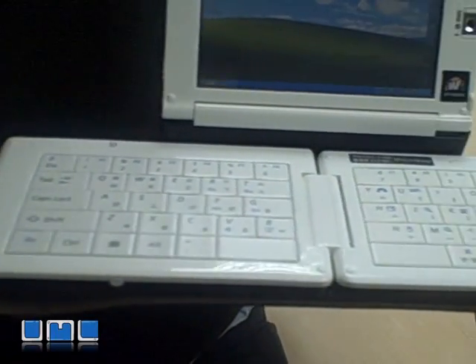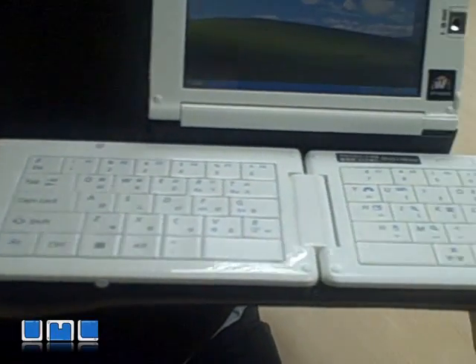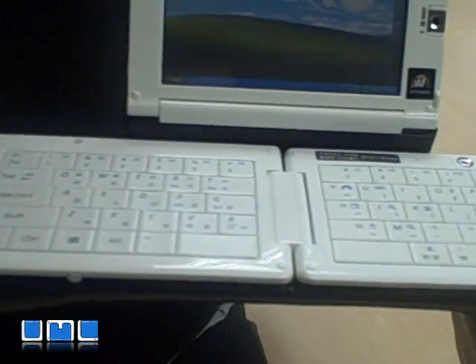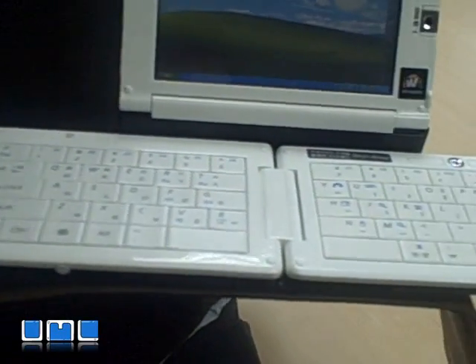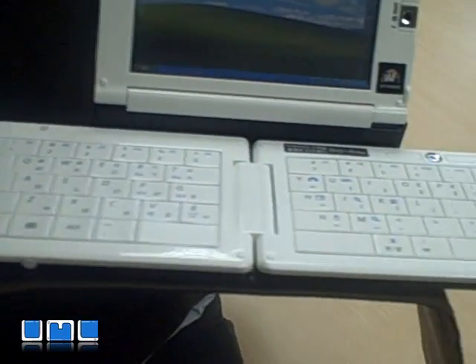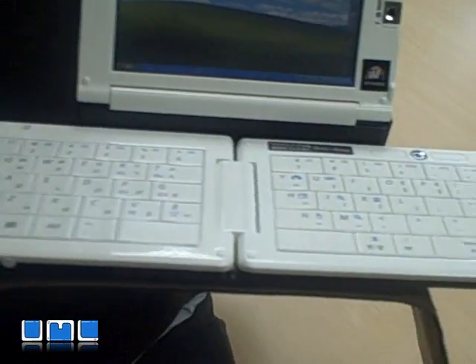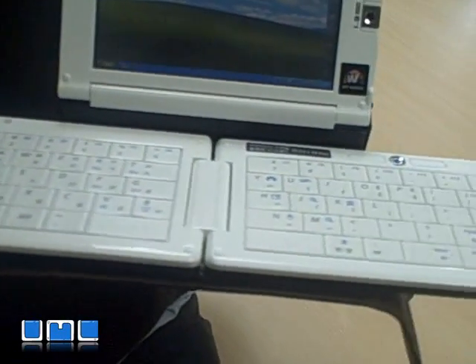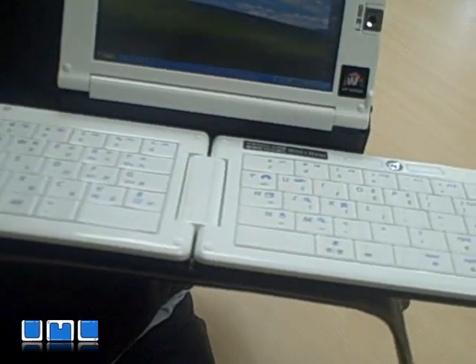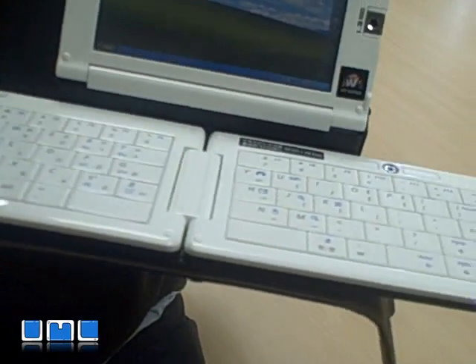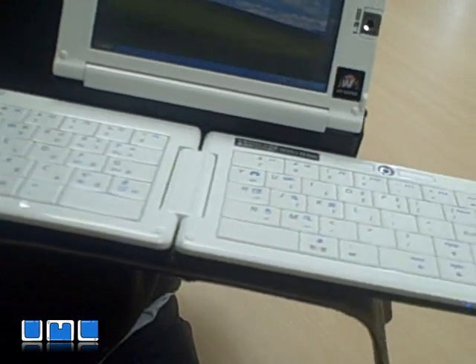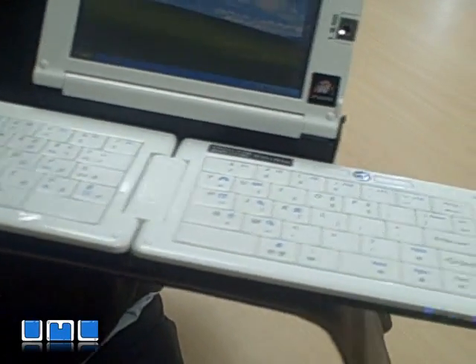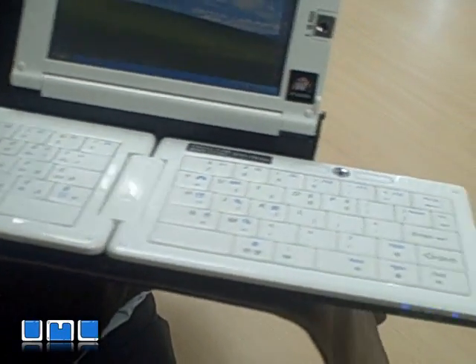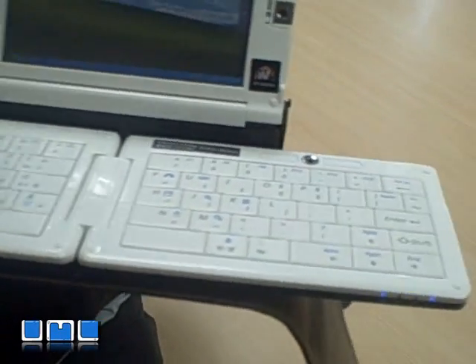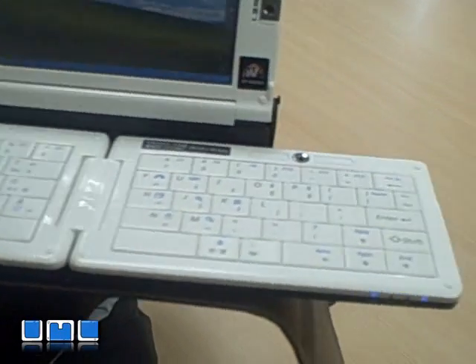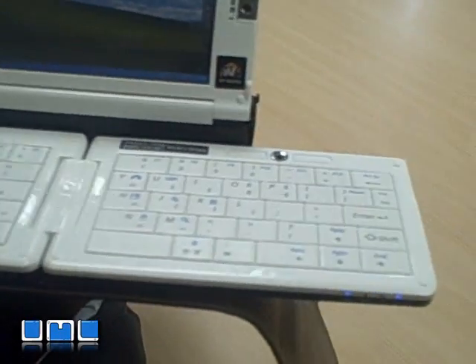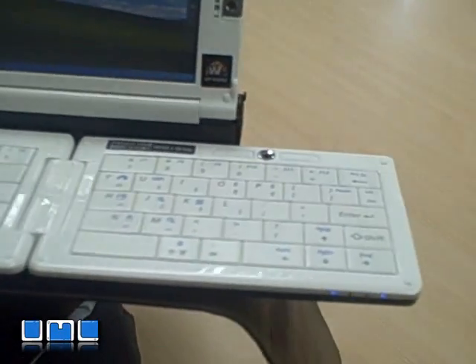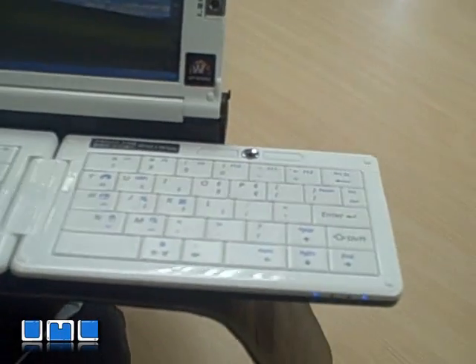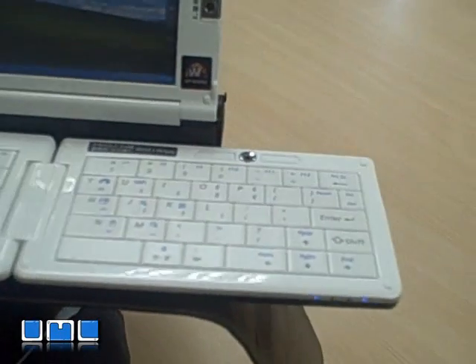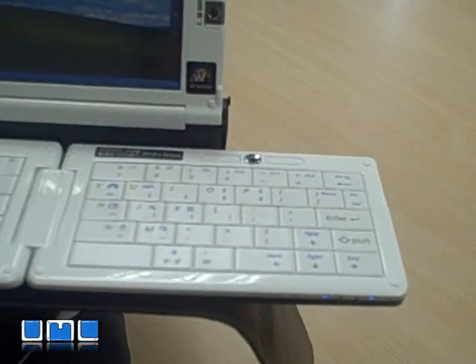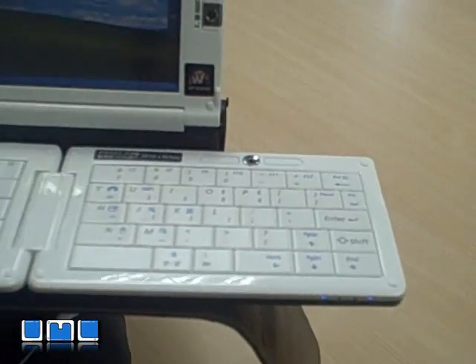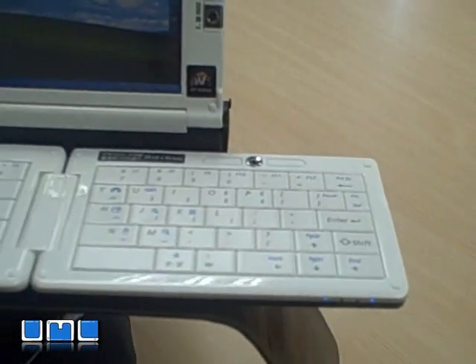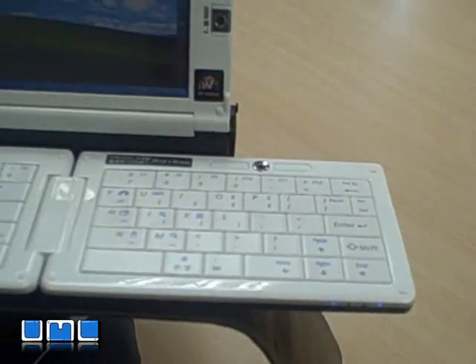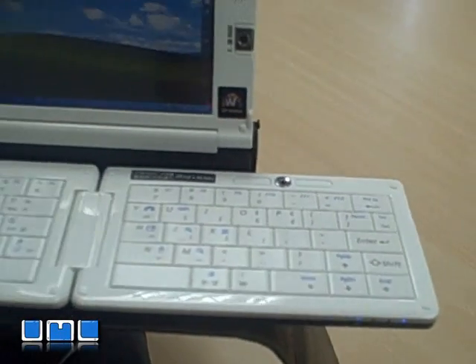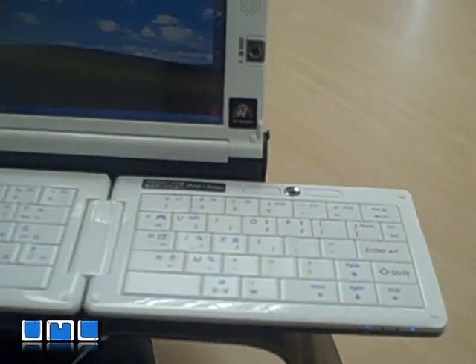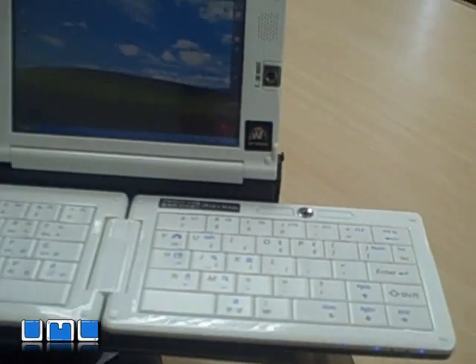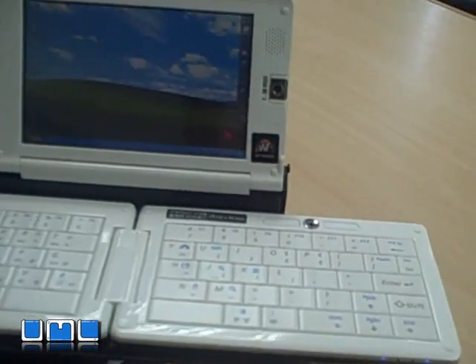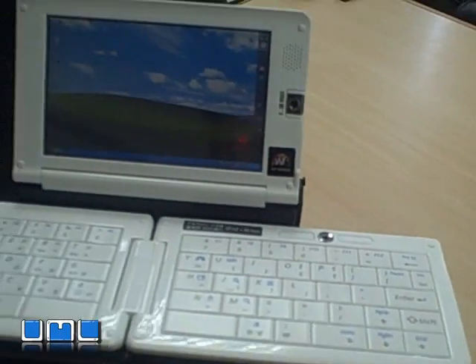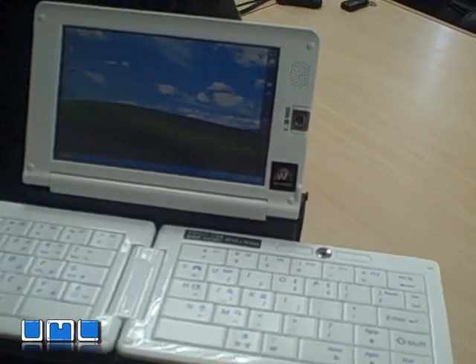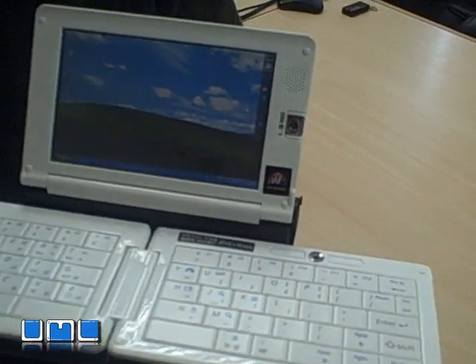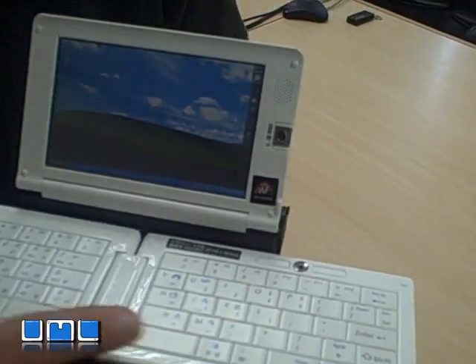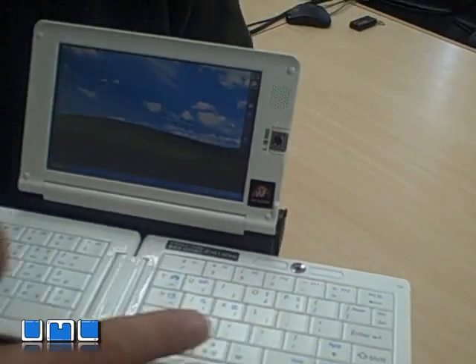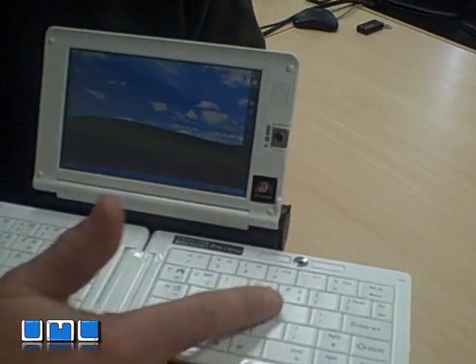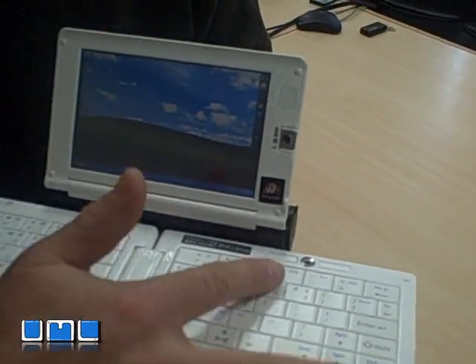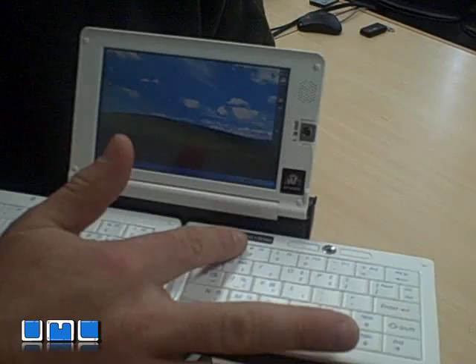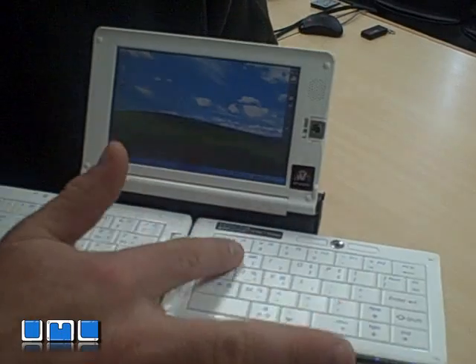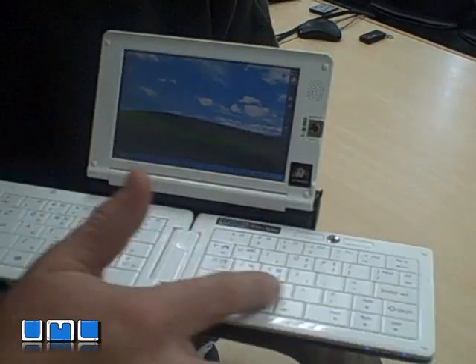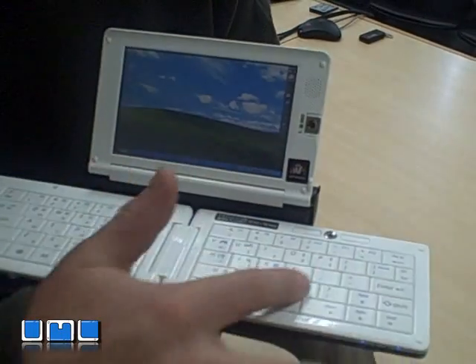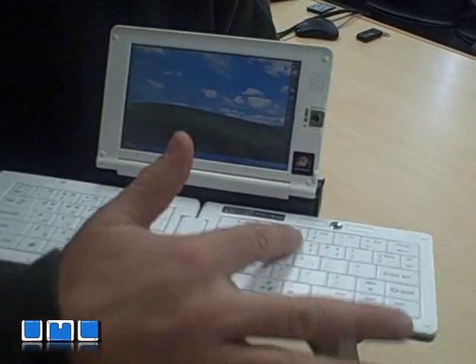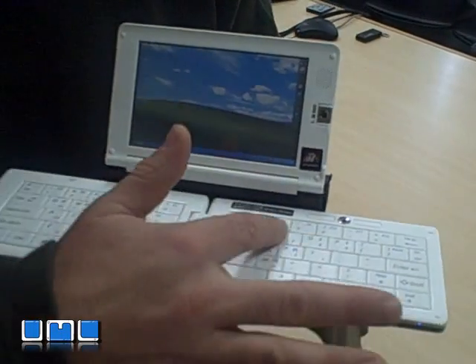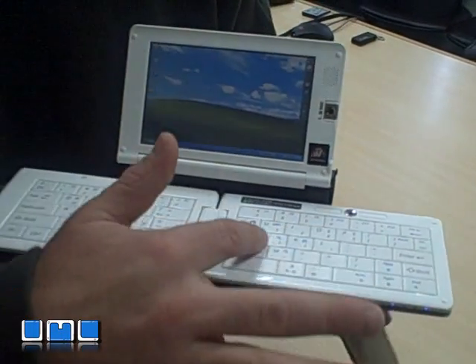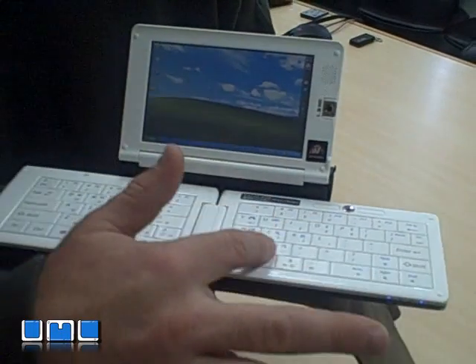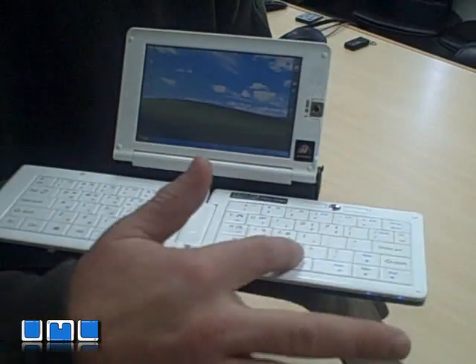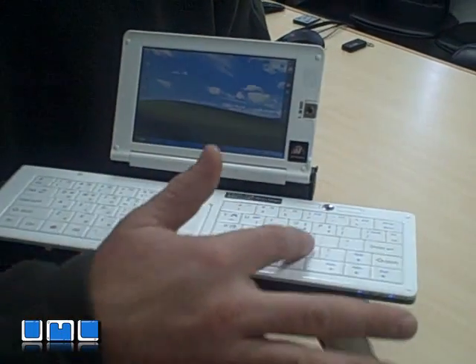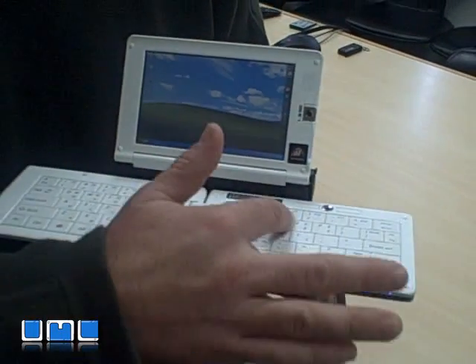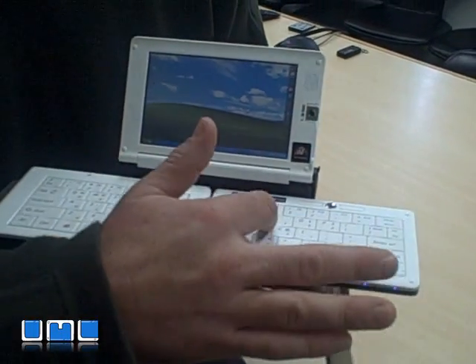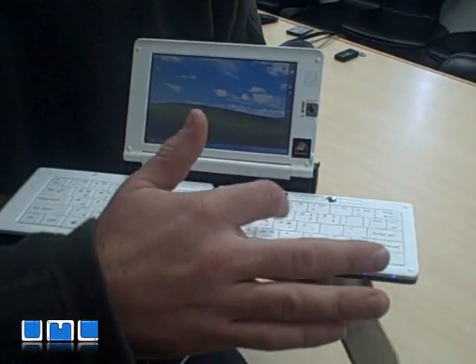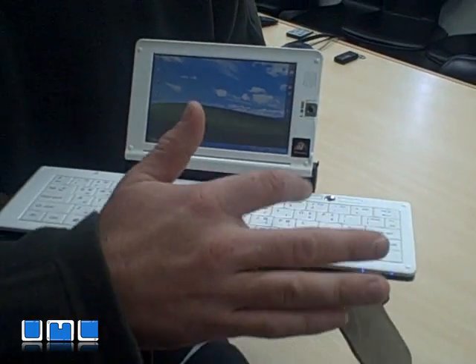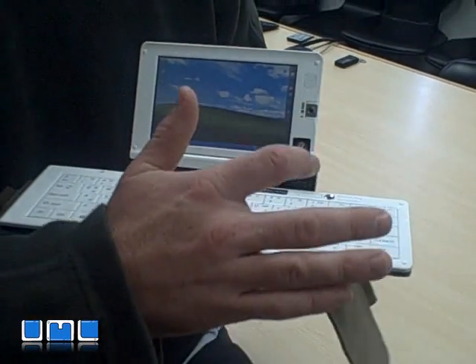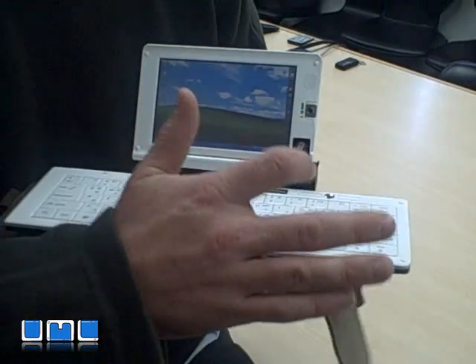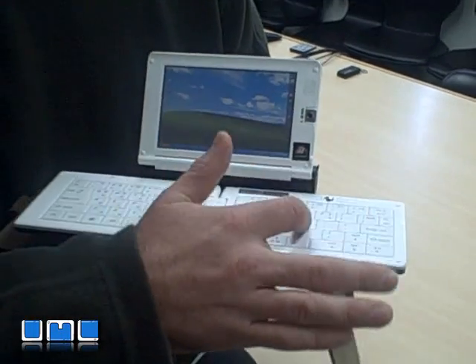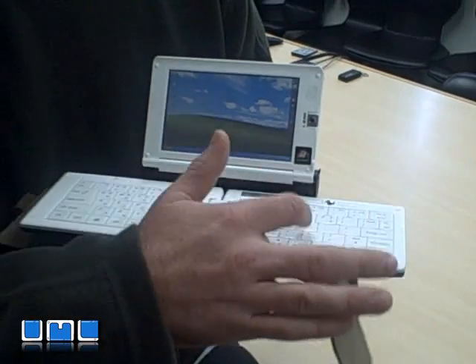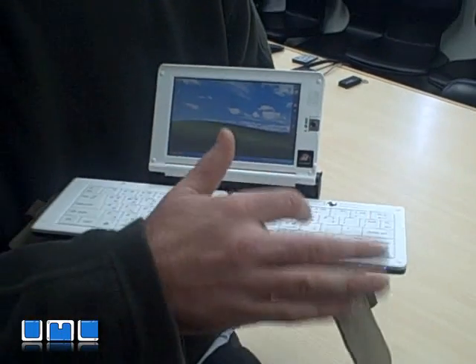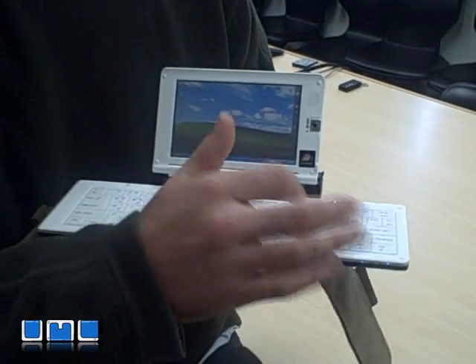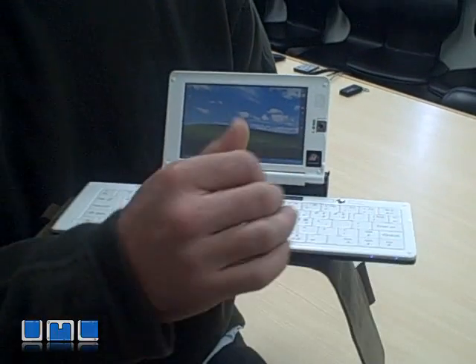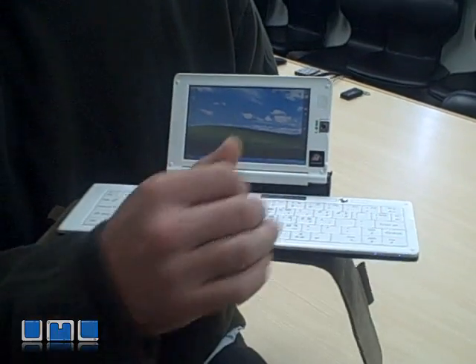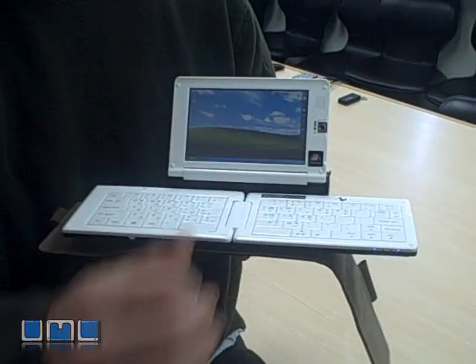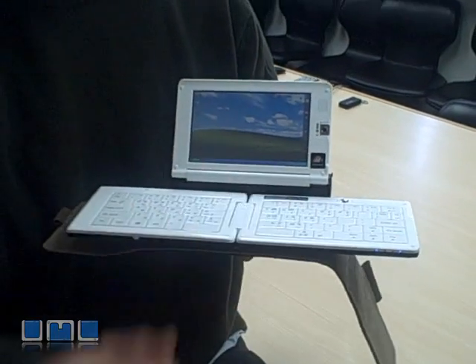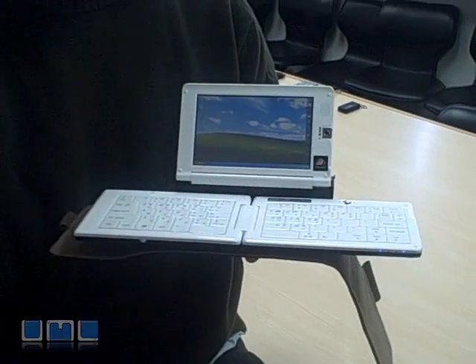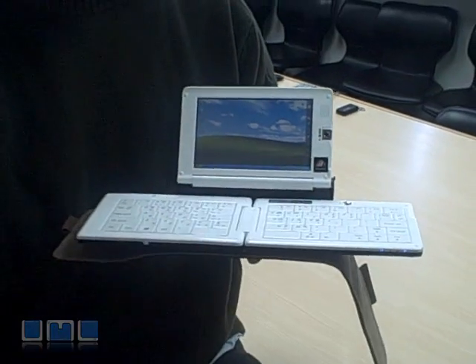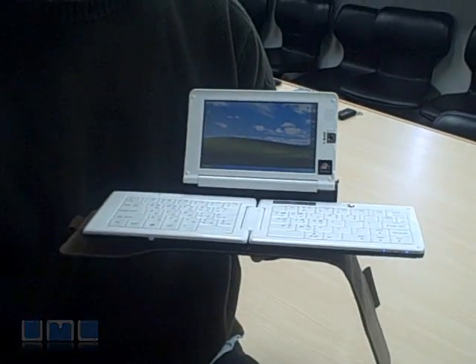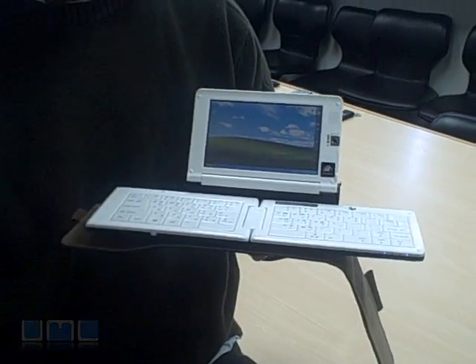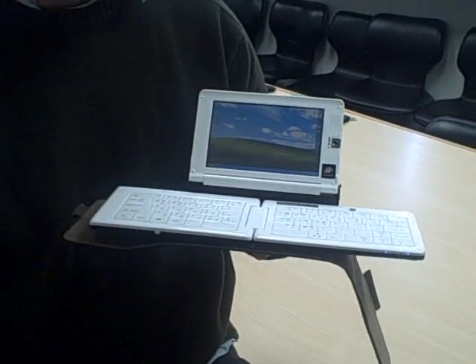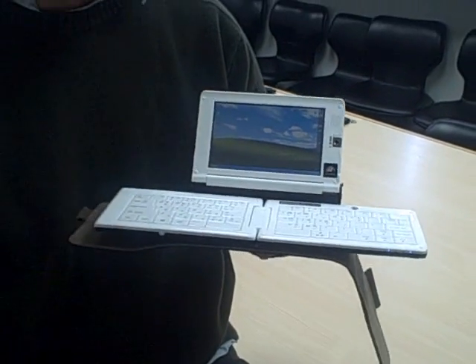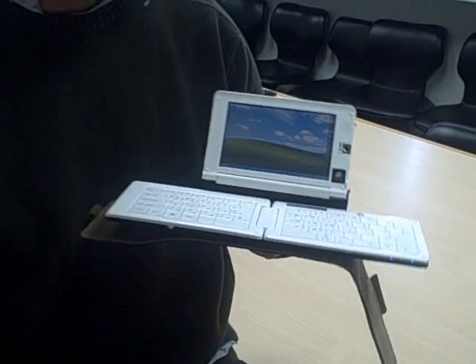The keyboard also acts as a touch panel, so you can run your fingers along the keys as a mousepad and then double-click them when you need to.